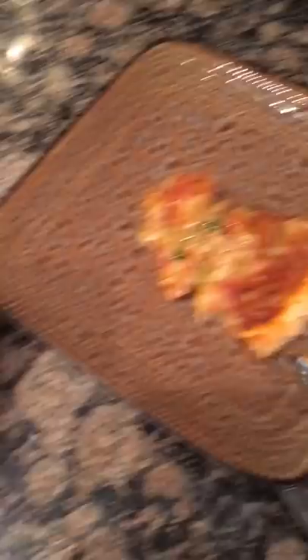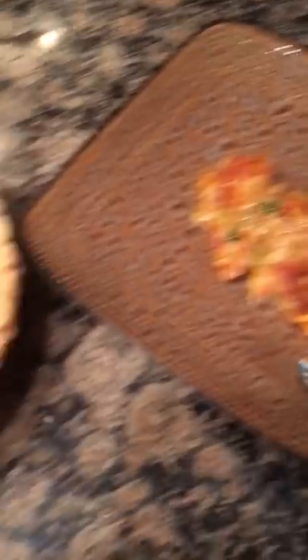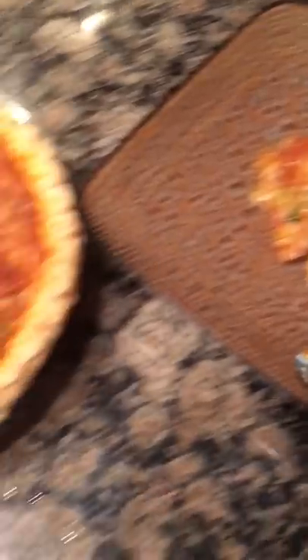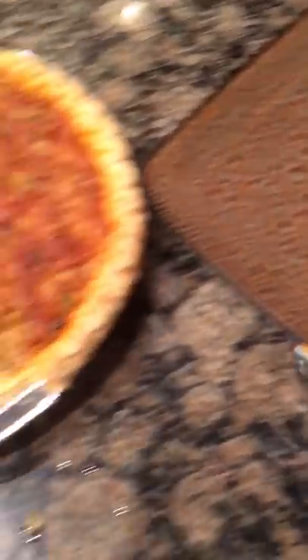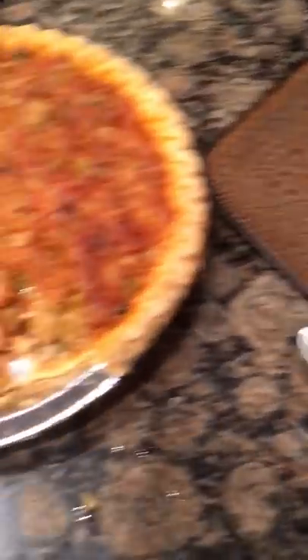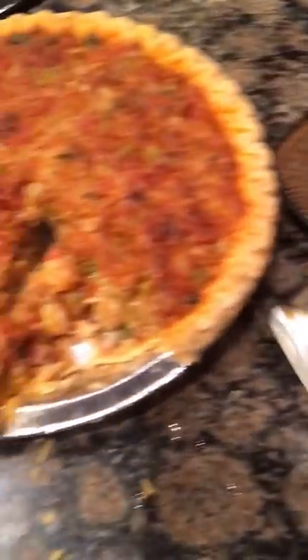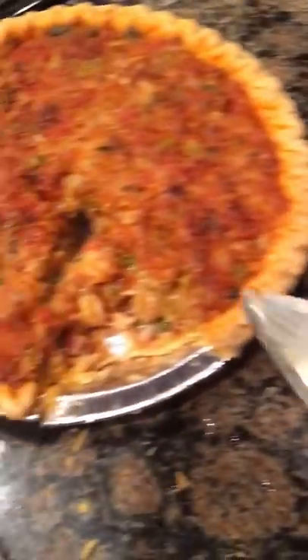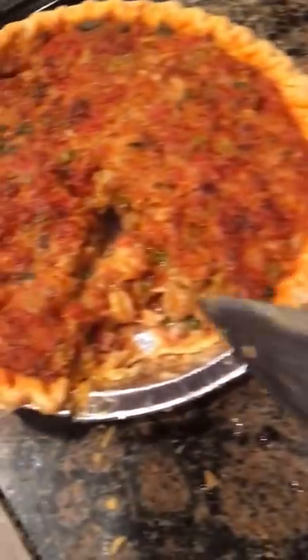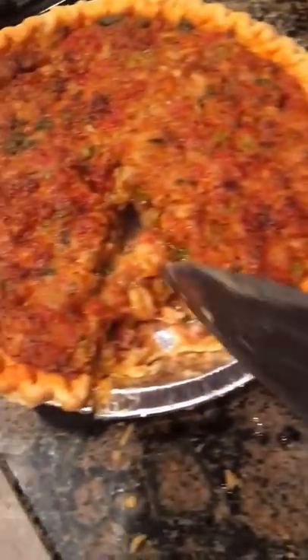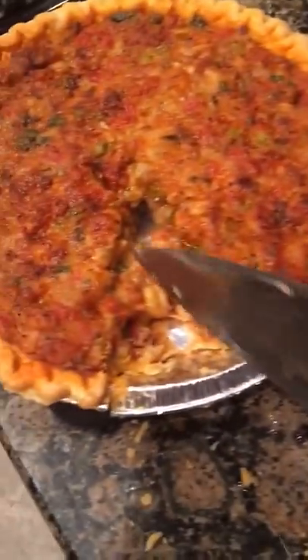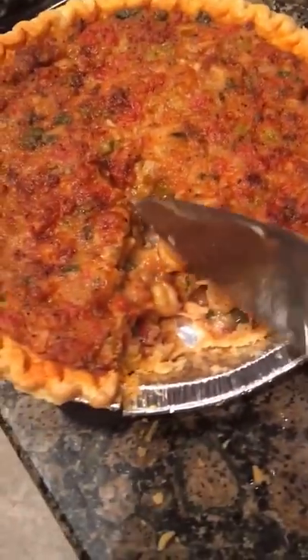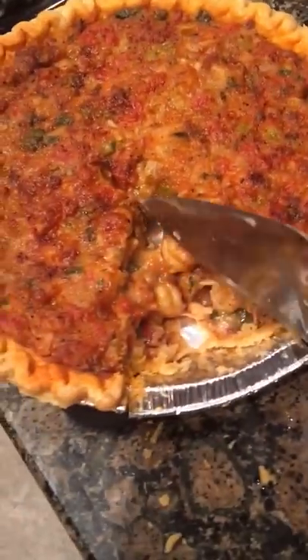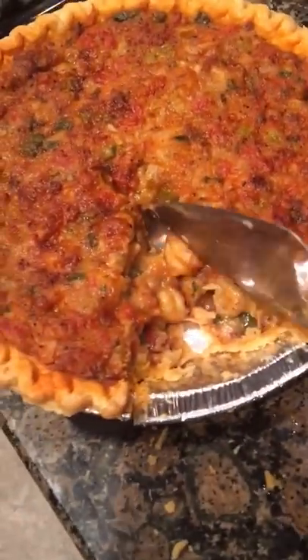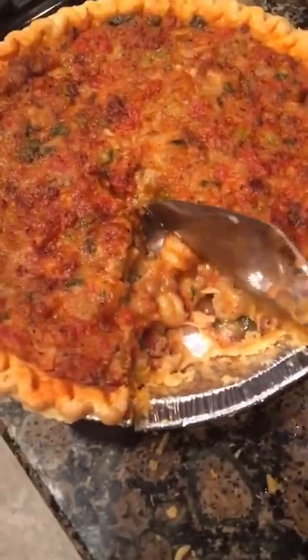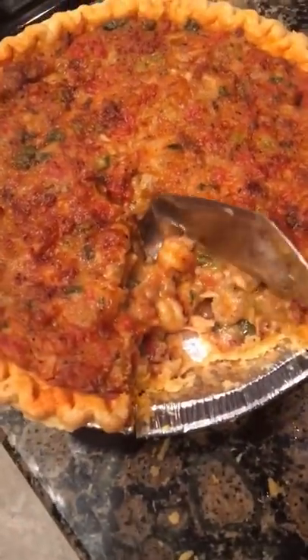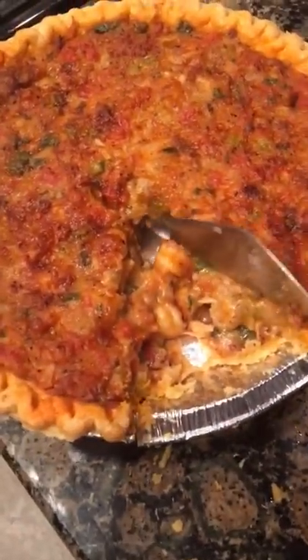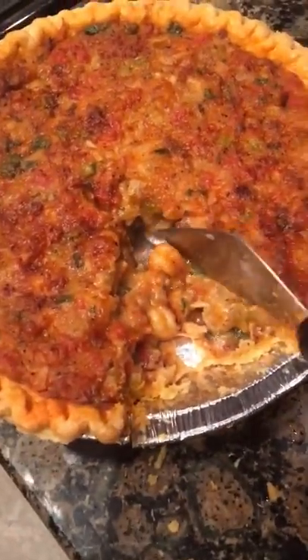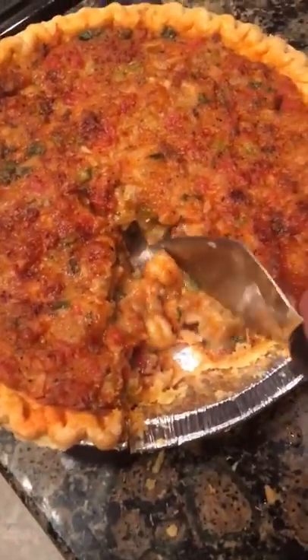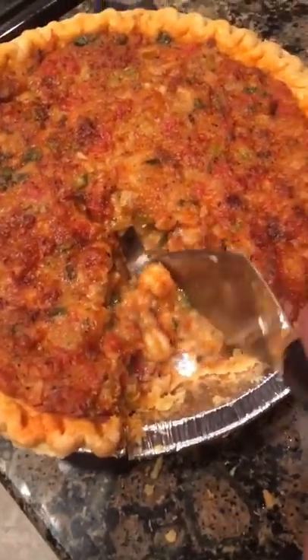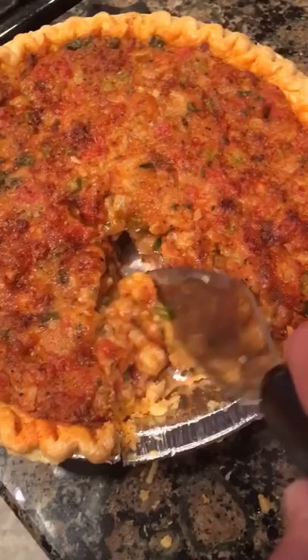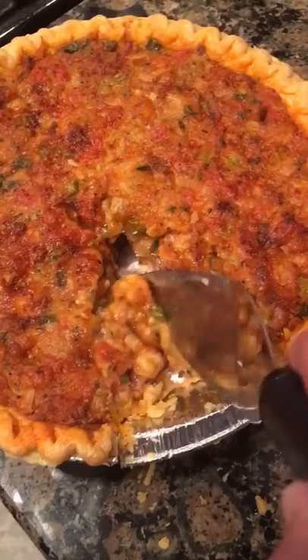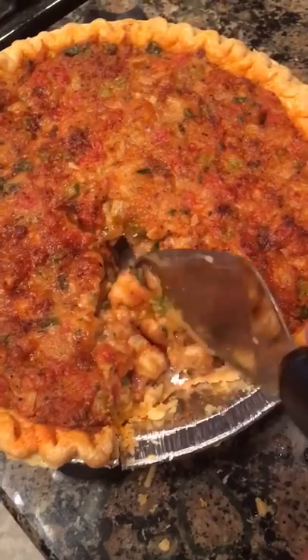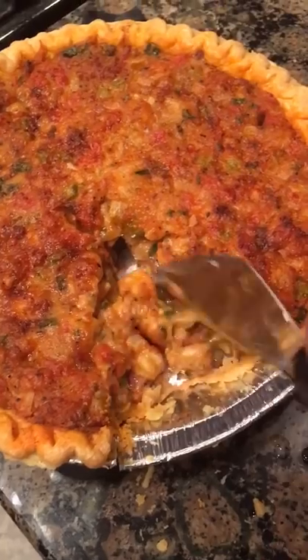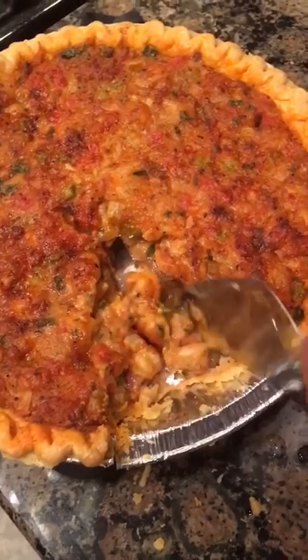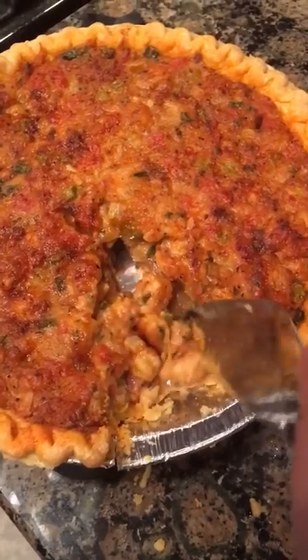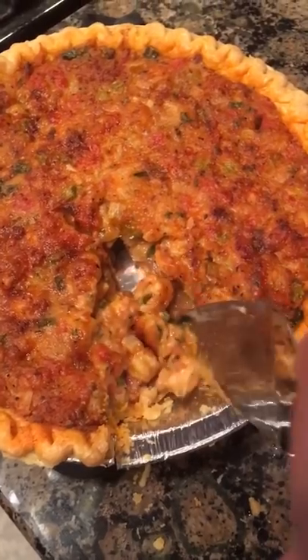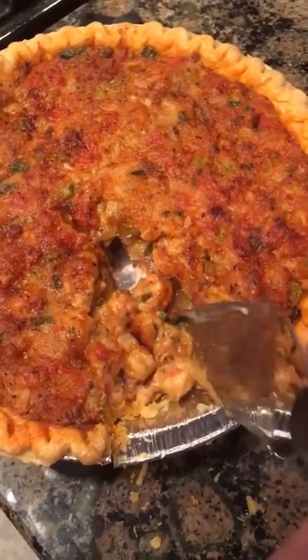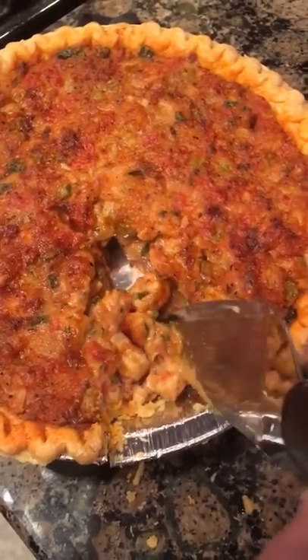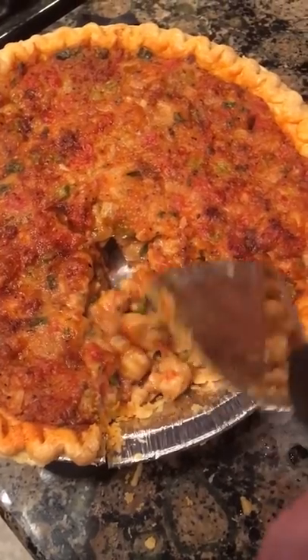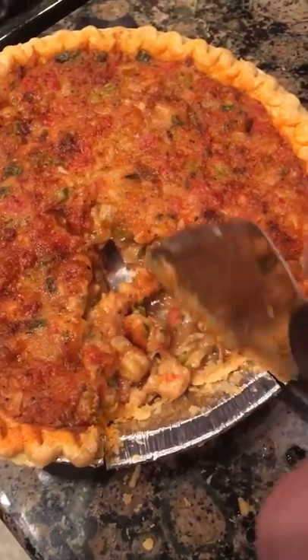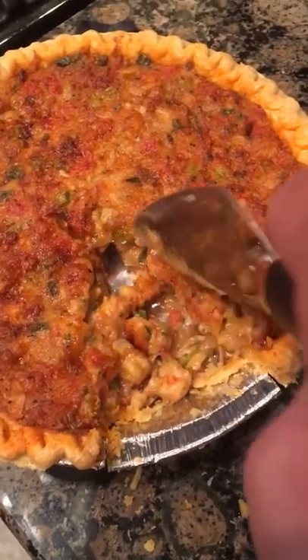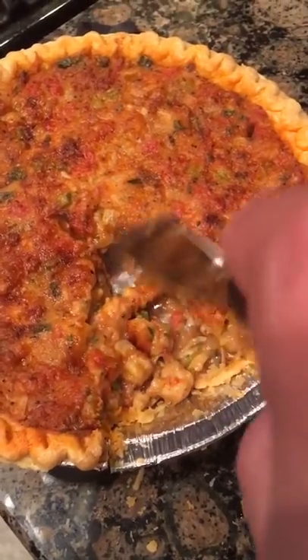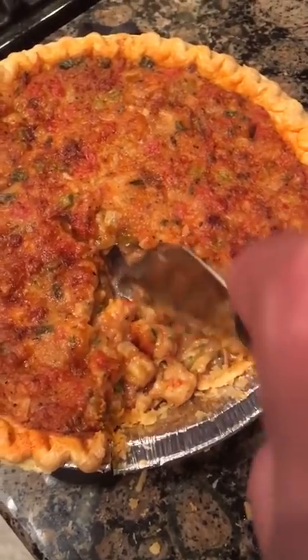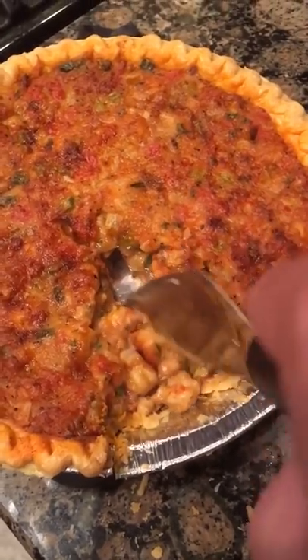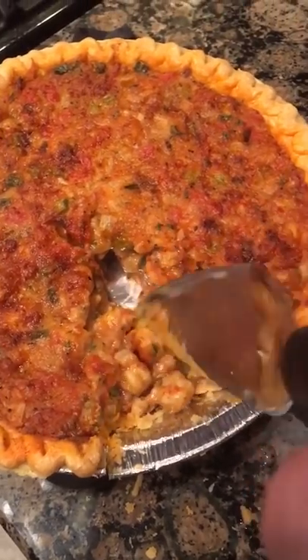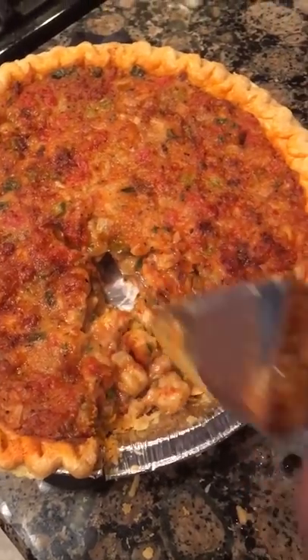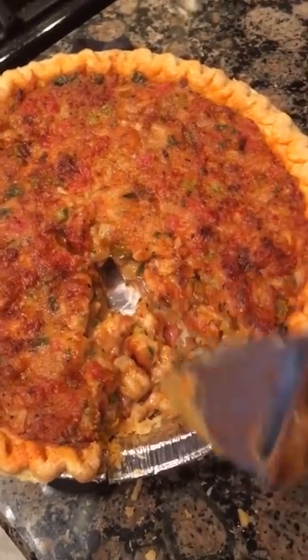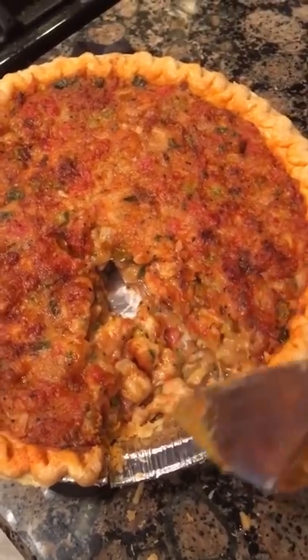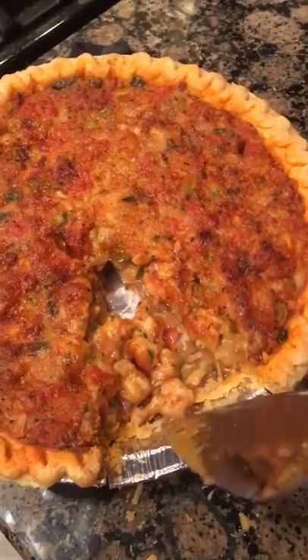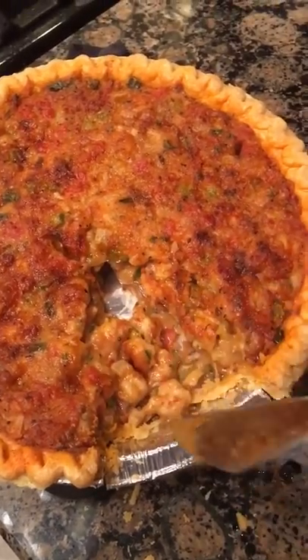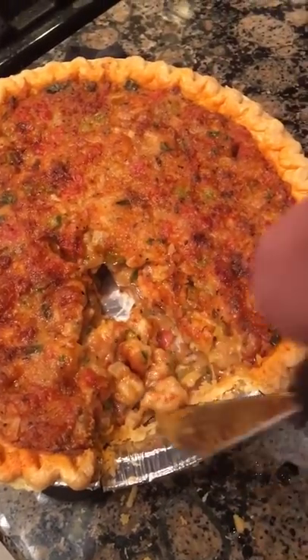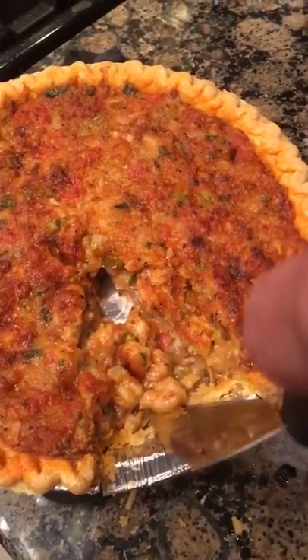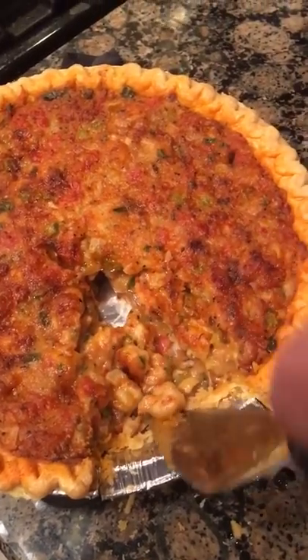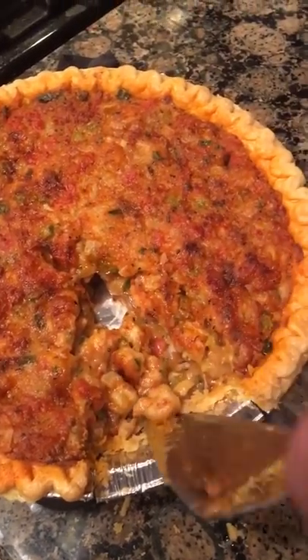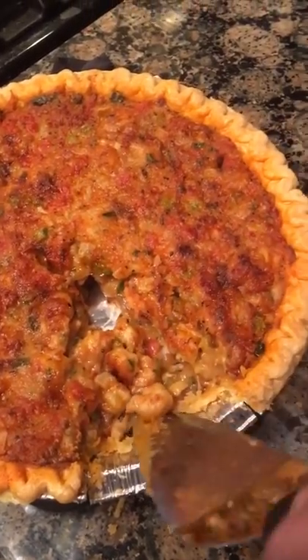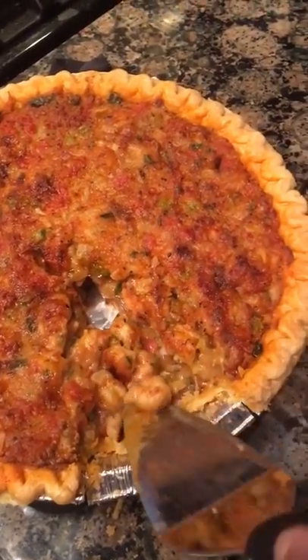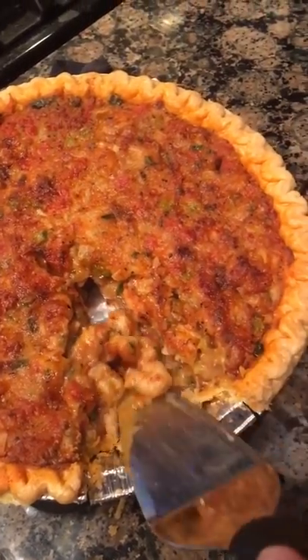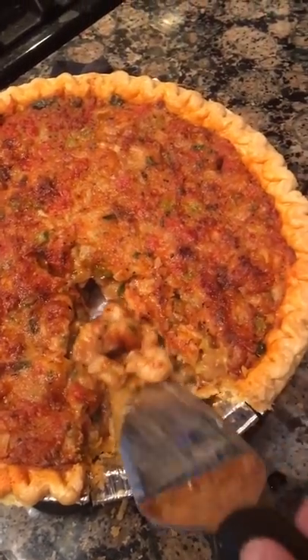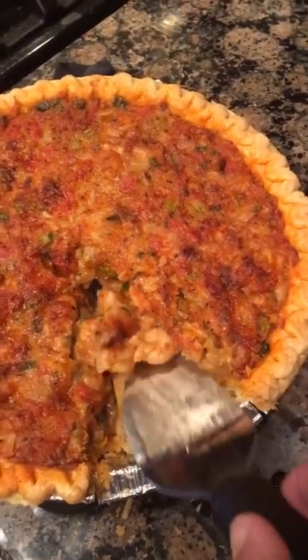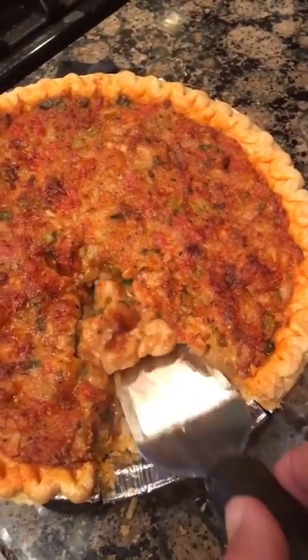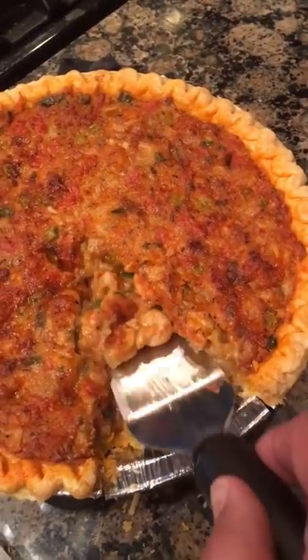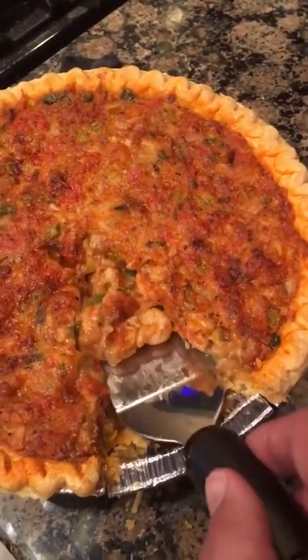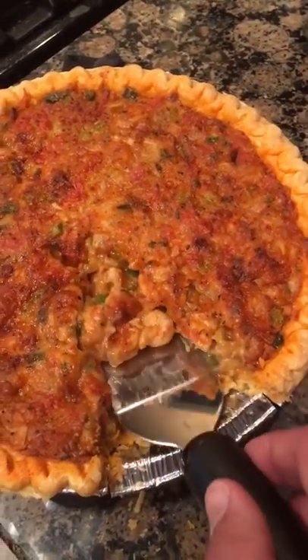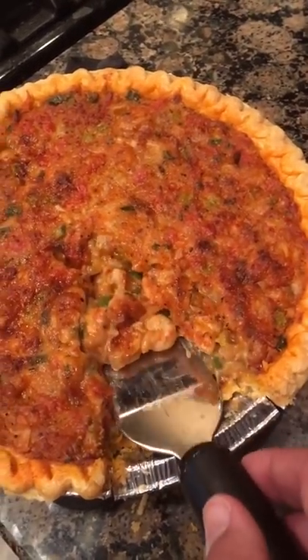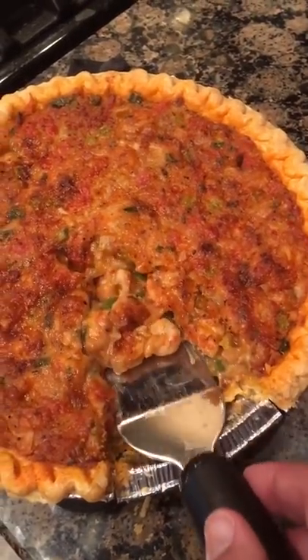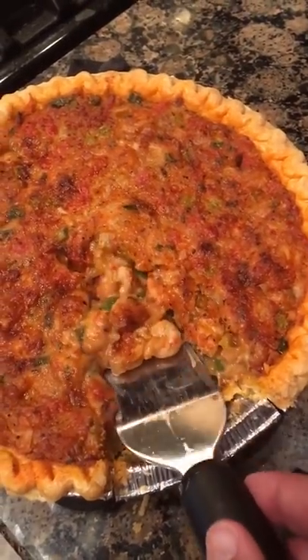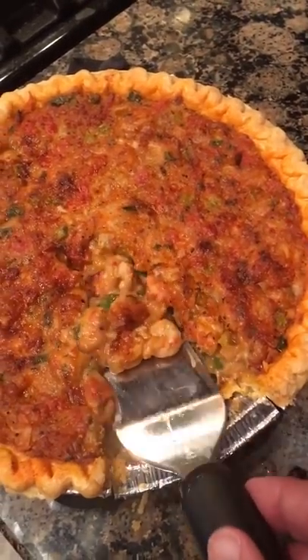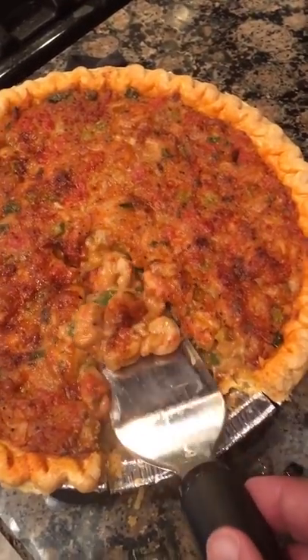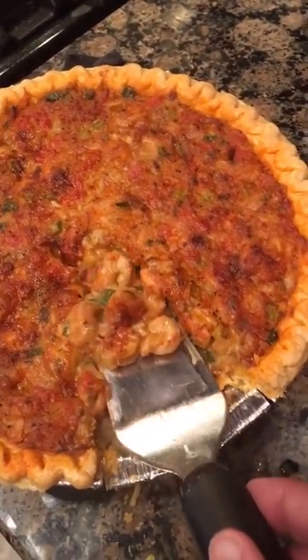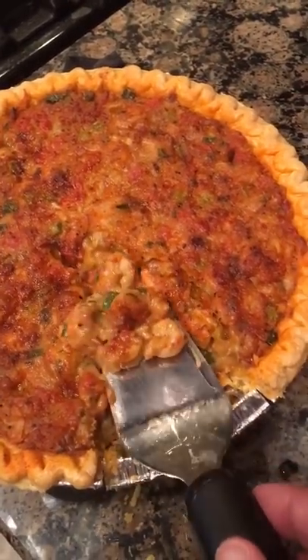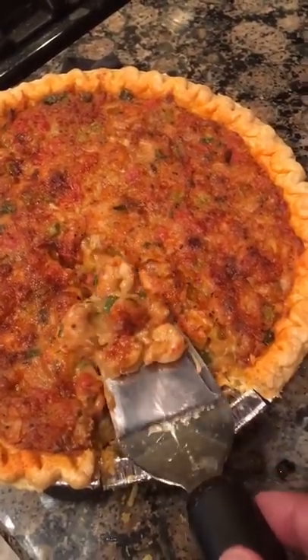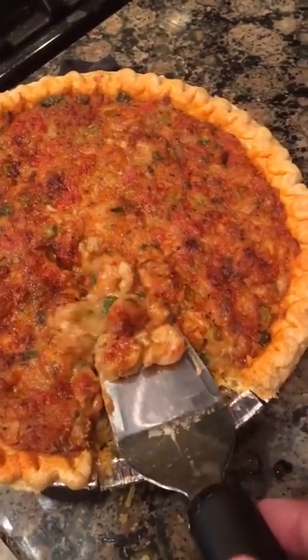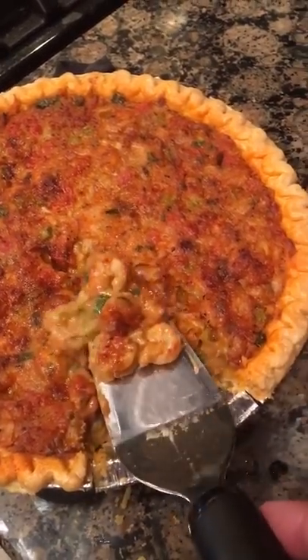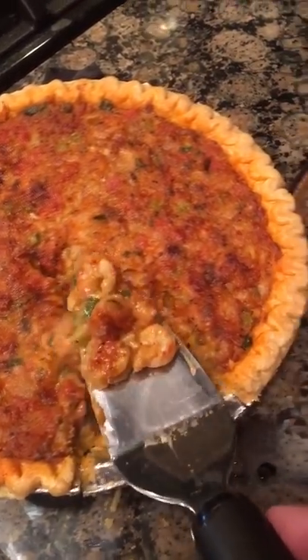There is your first slice of crawfish pie. Get some of this other filling dripping down here and put that on your plate too.